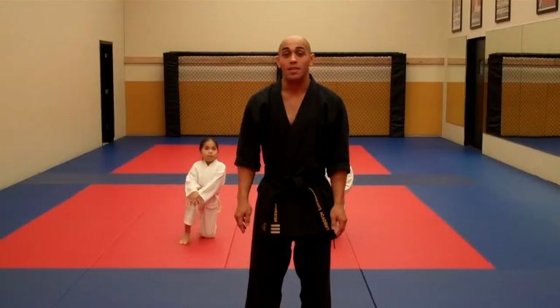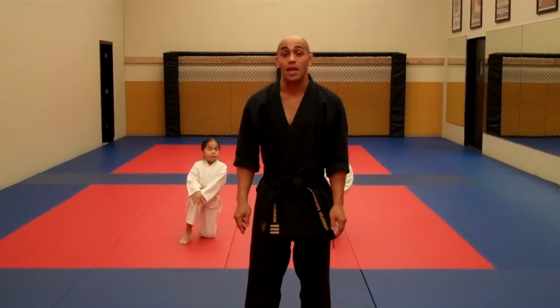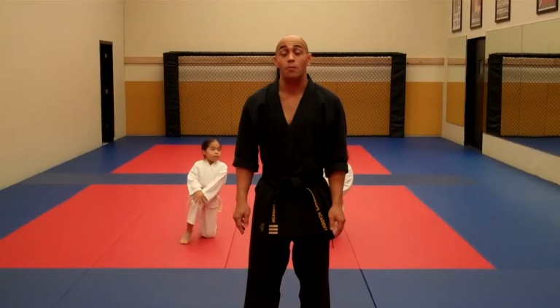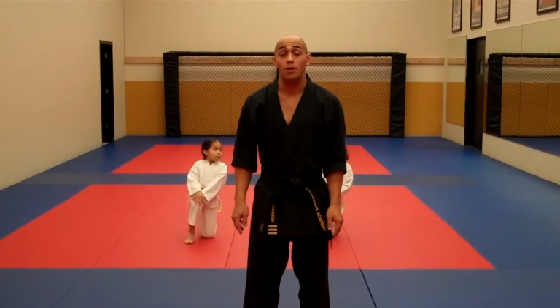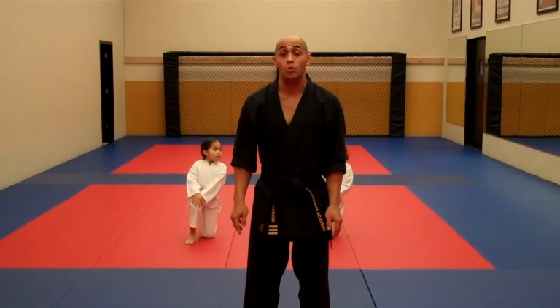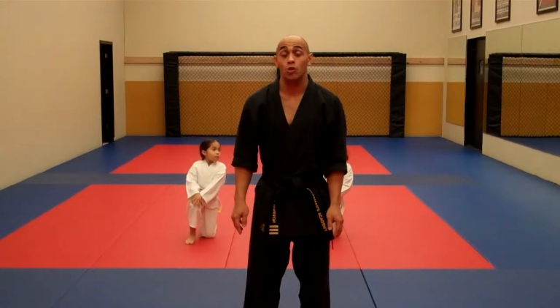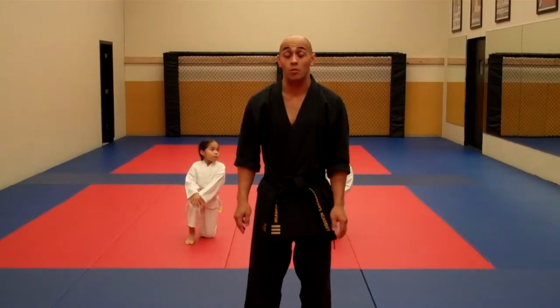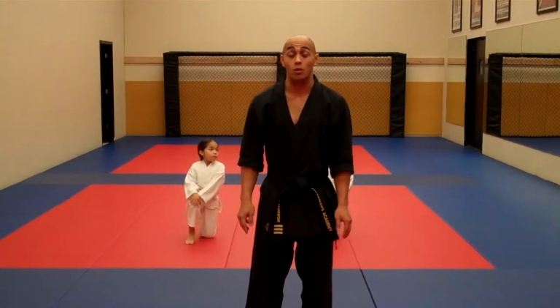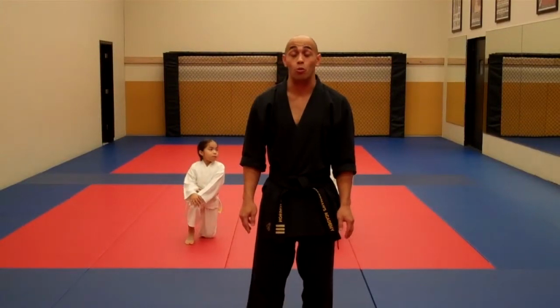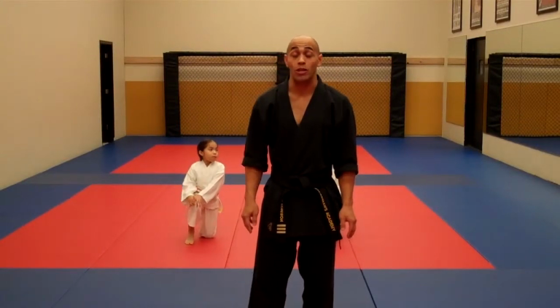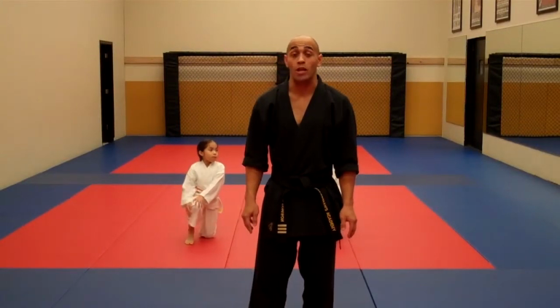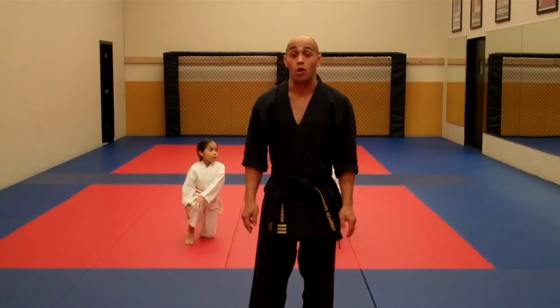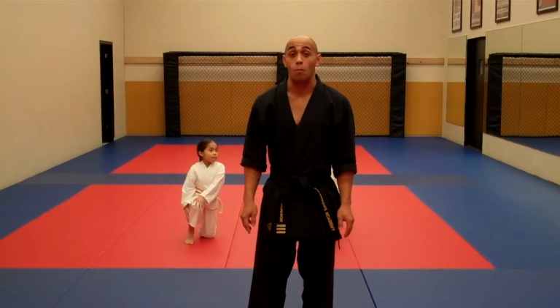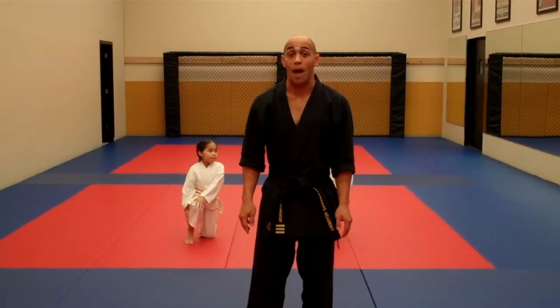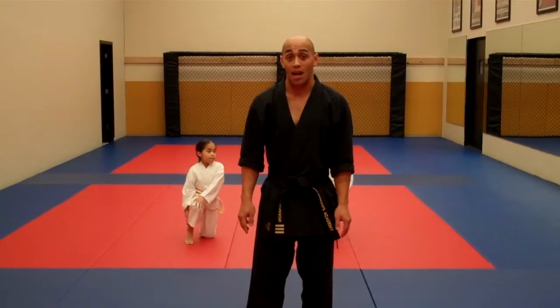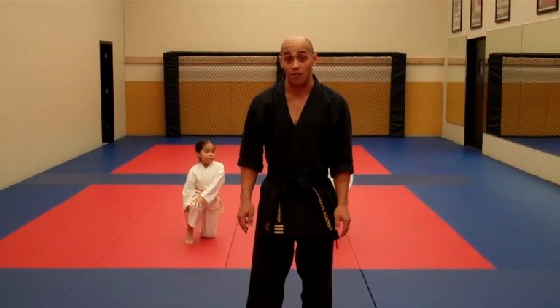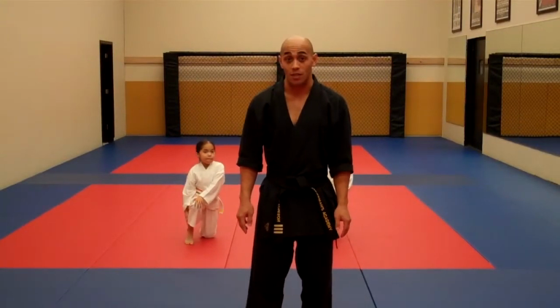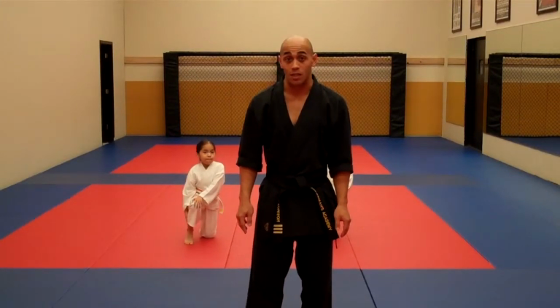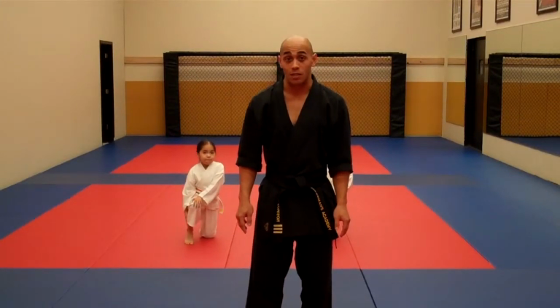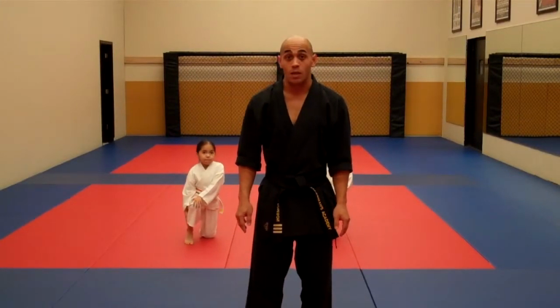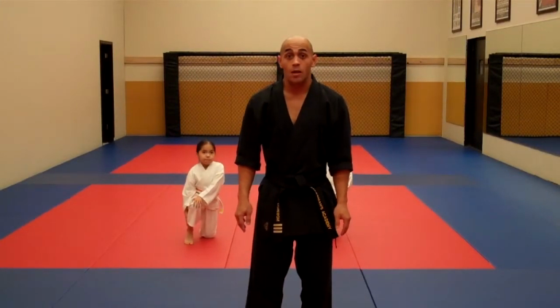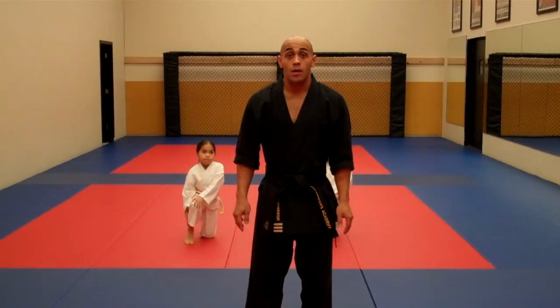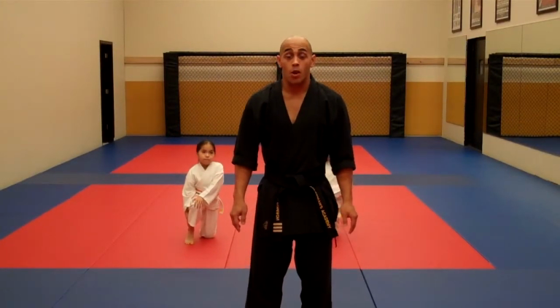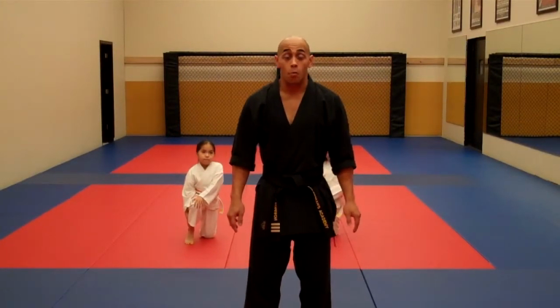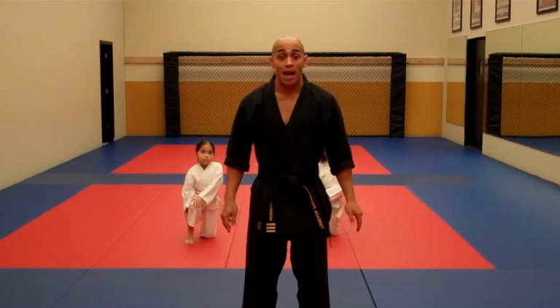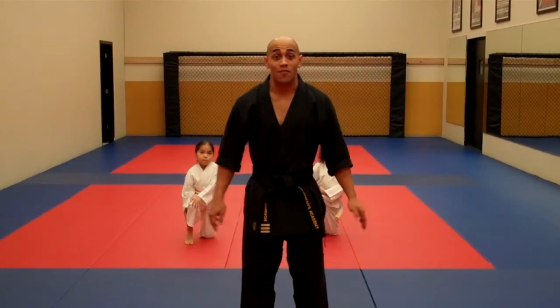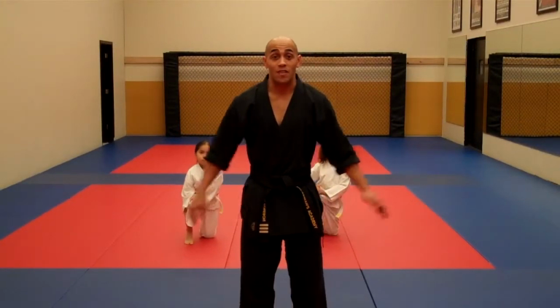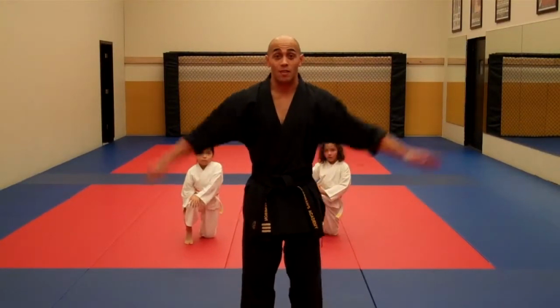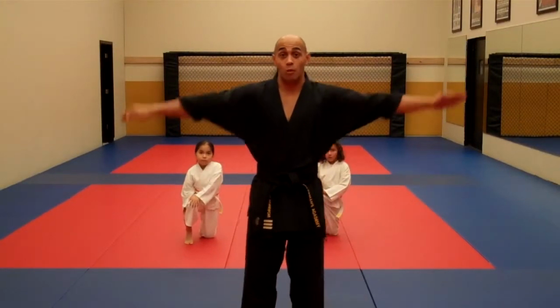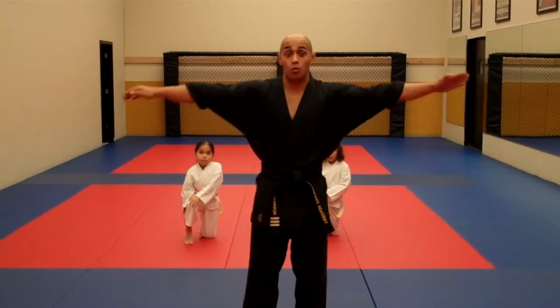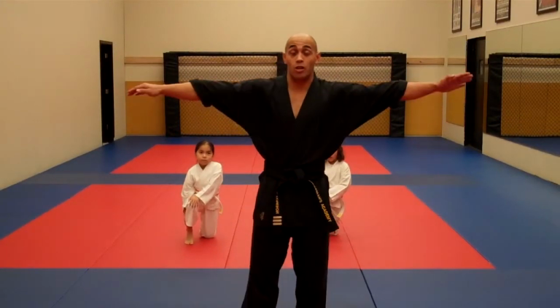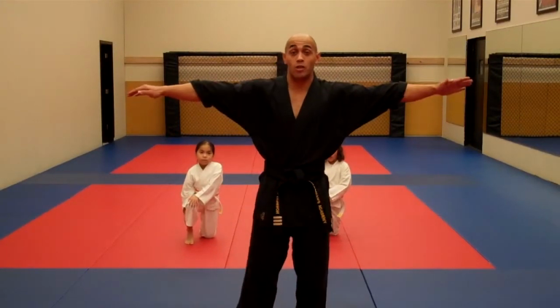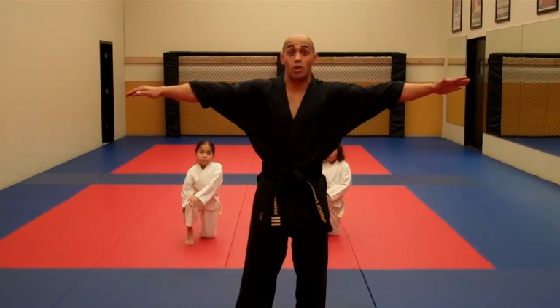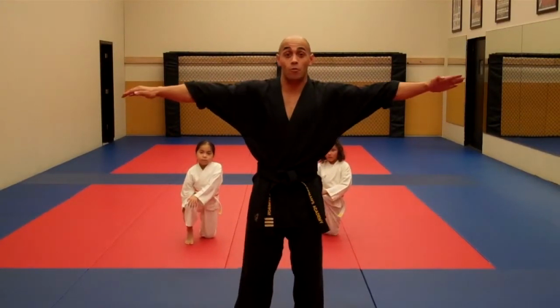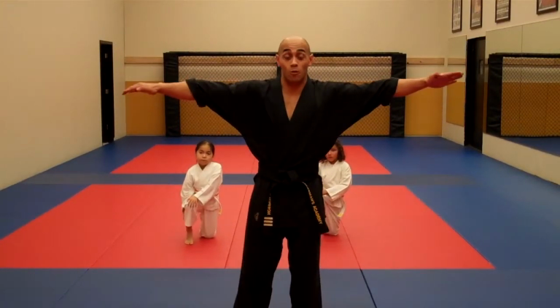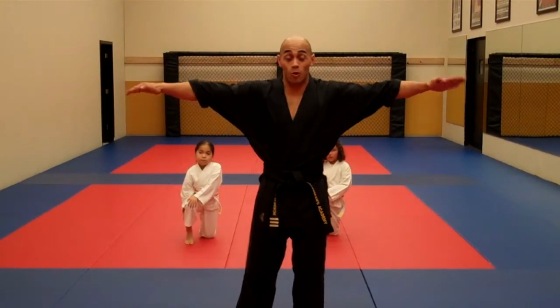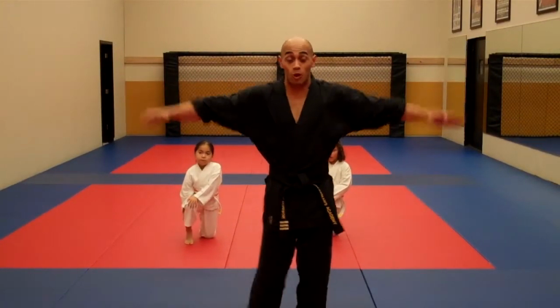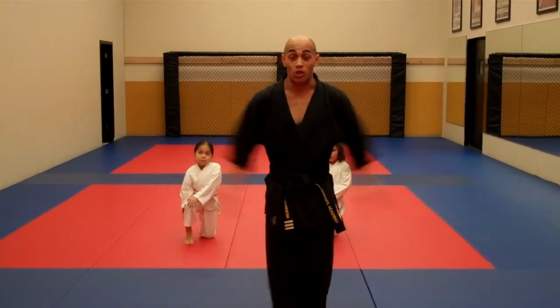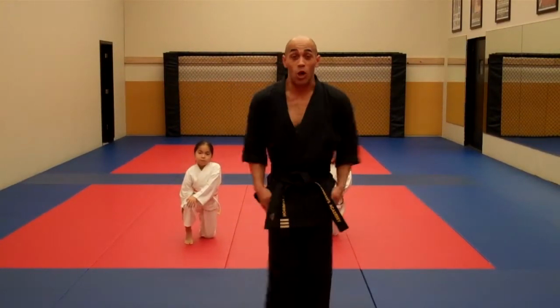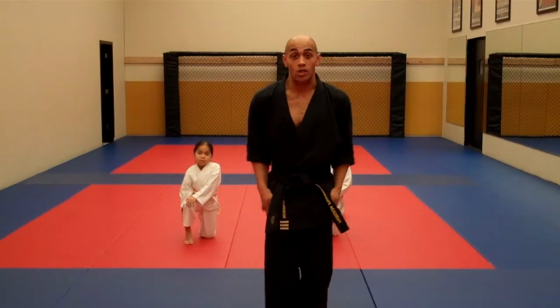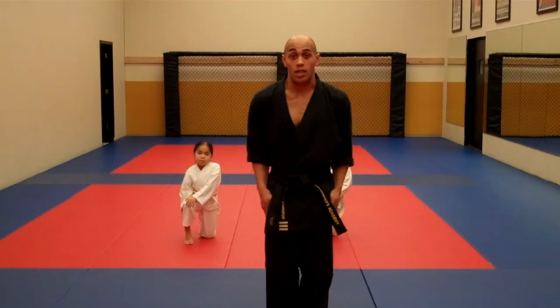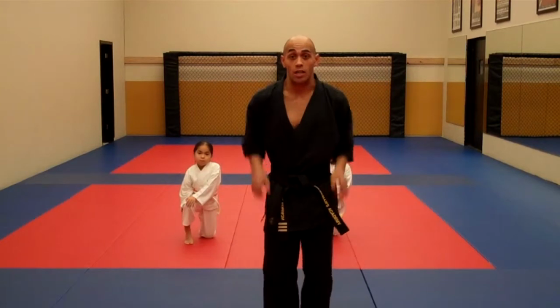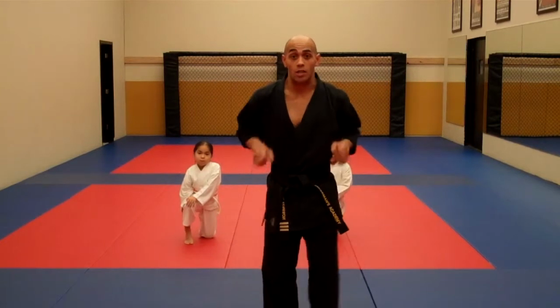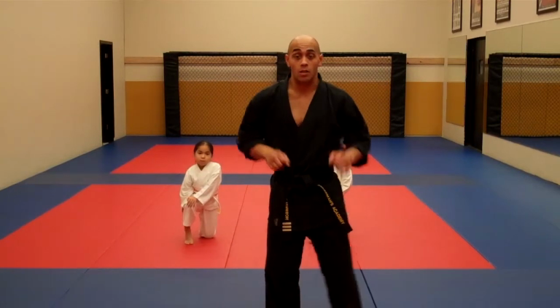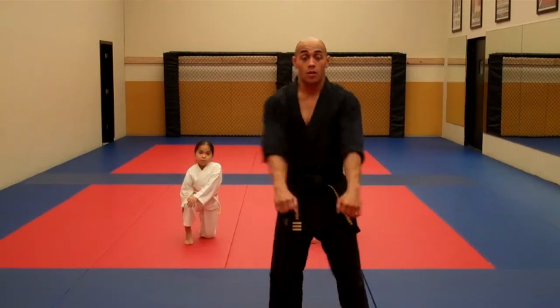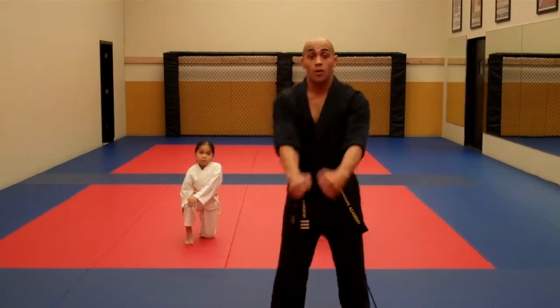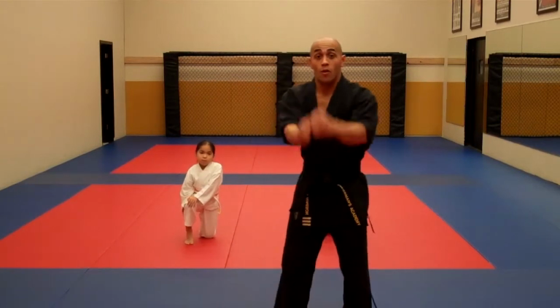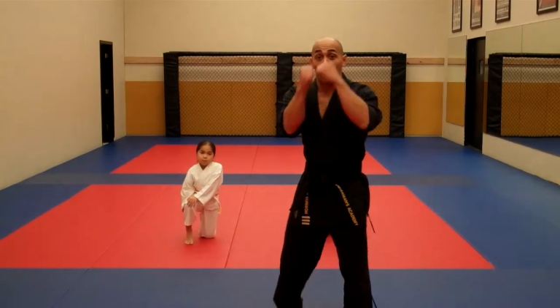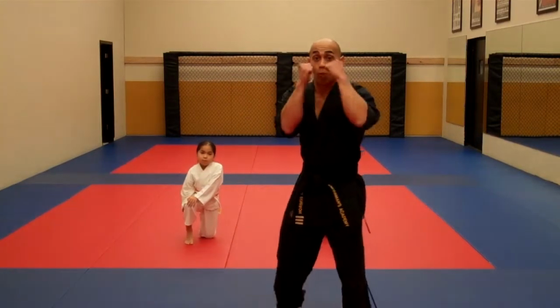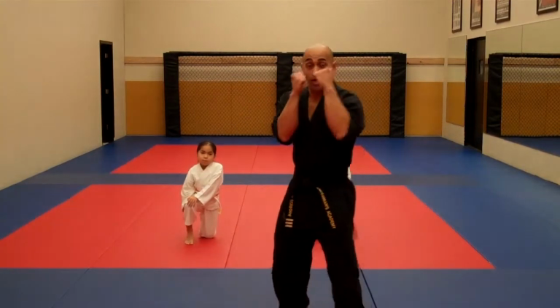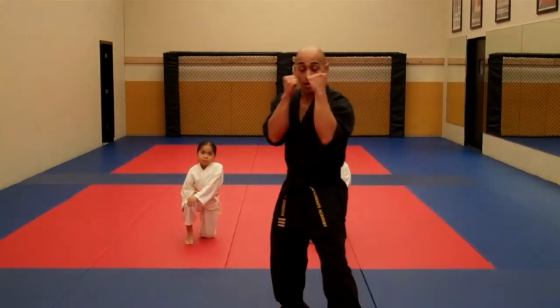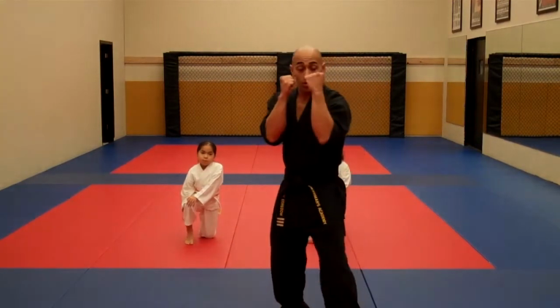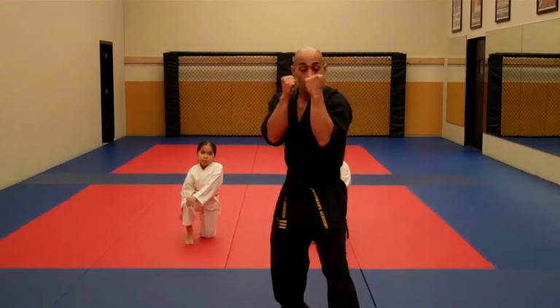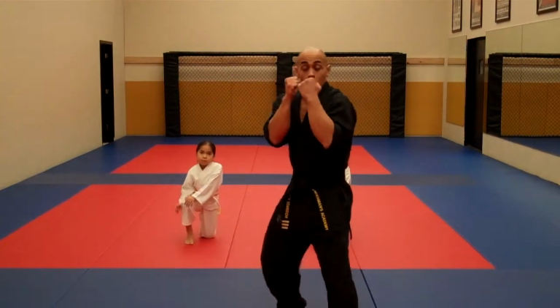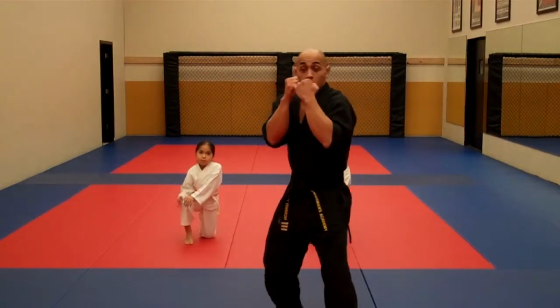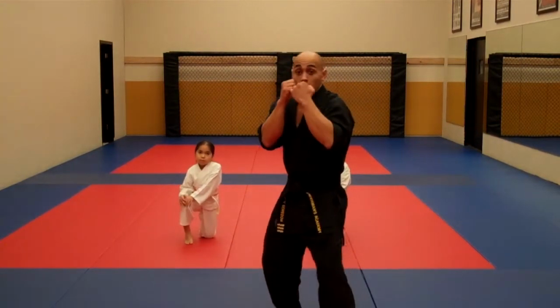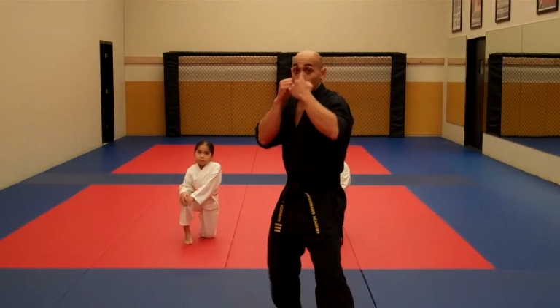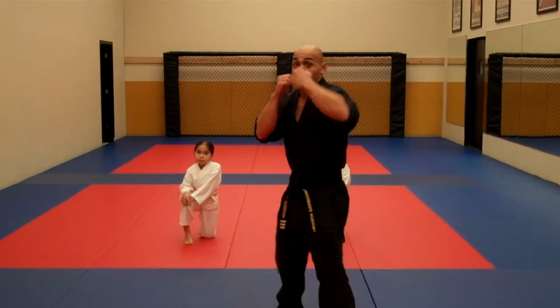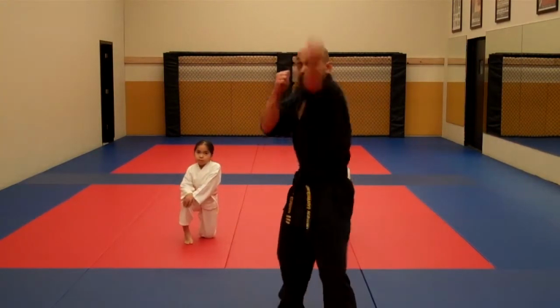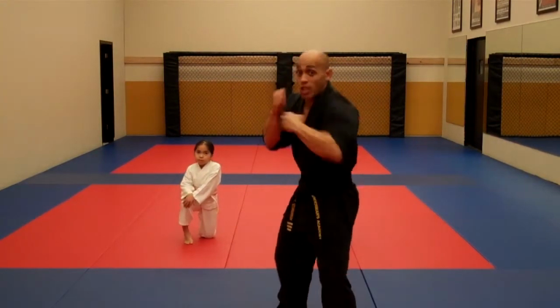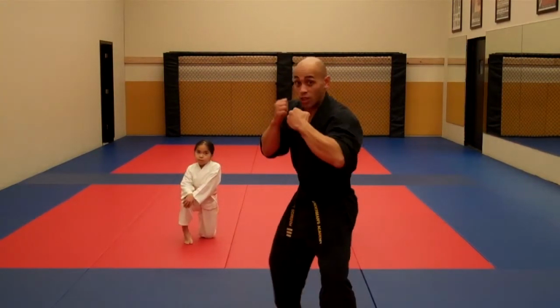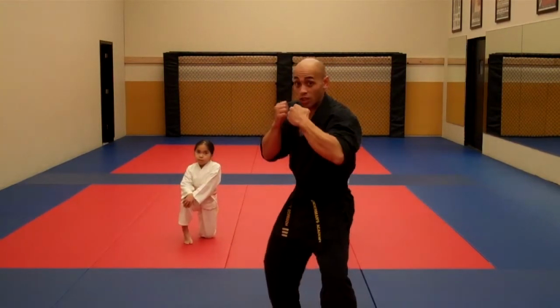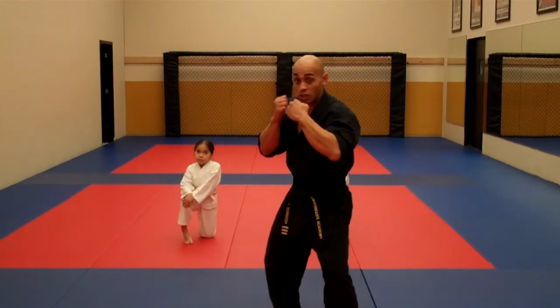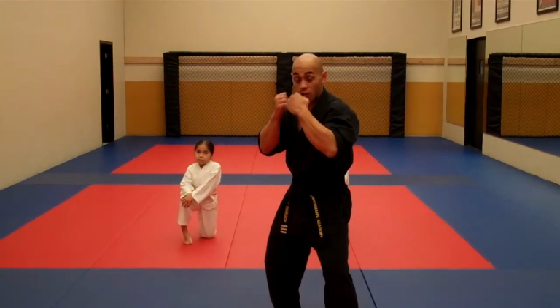Today parents, we're going to be working on our back fist. Our back fist — we're going to start in a good guard stance, from right here. It looks just like this.